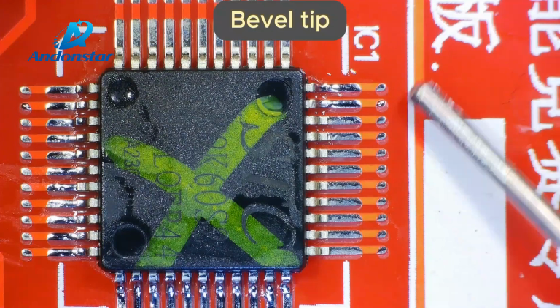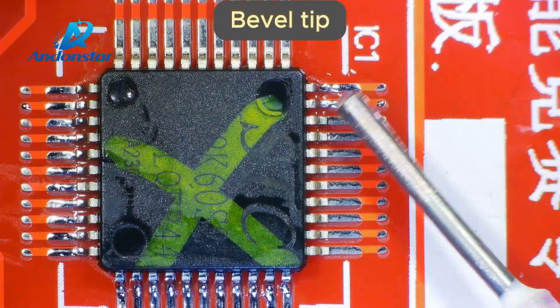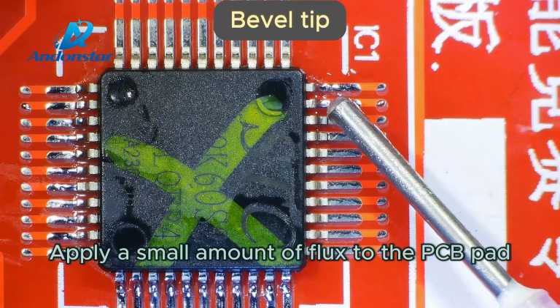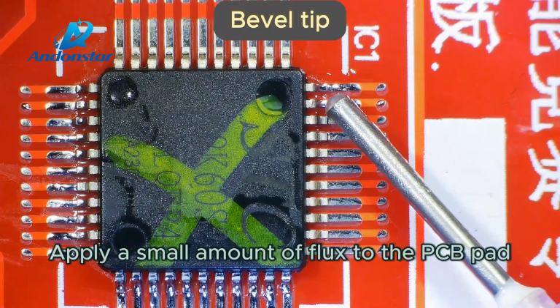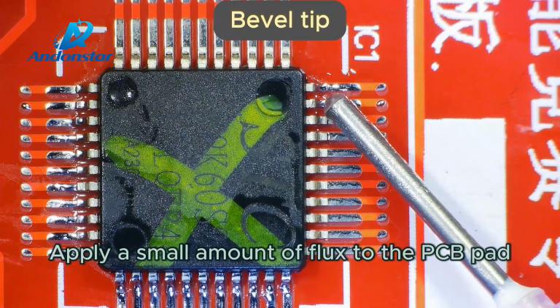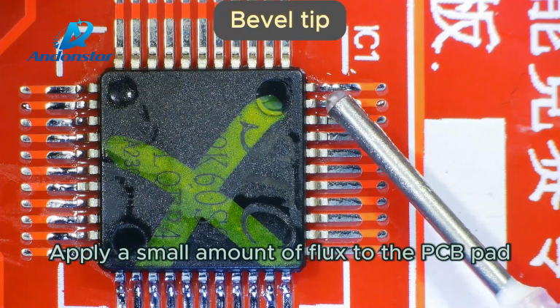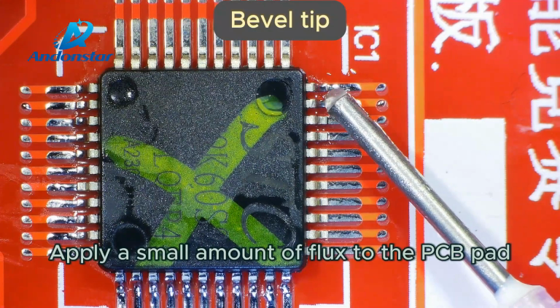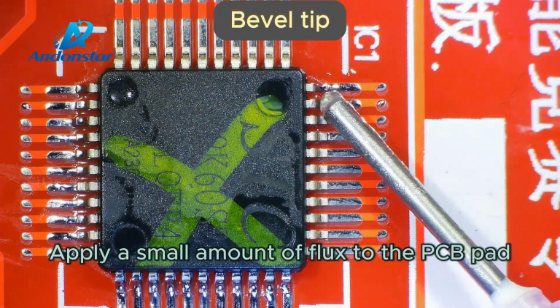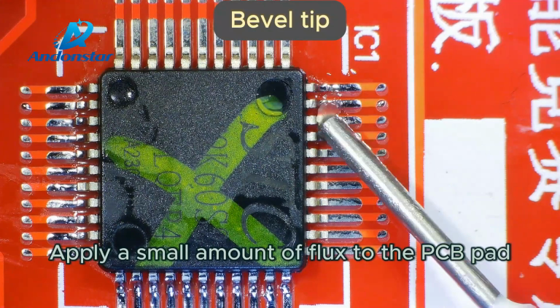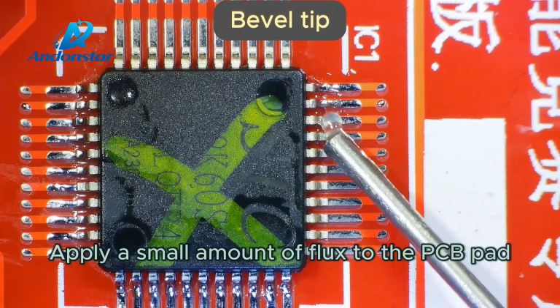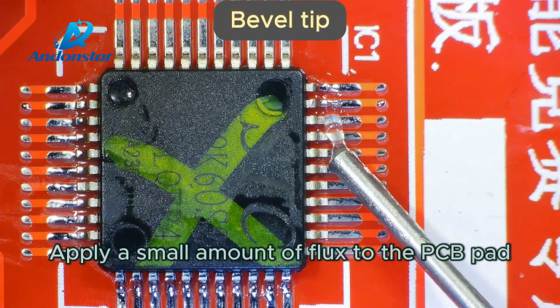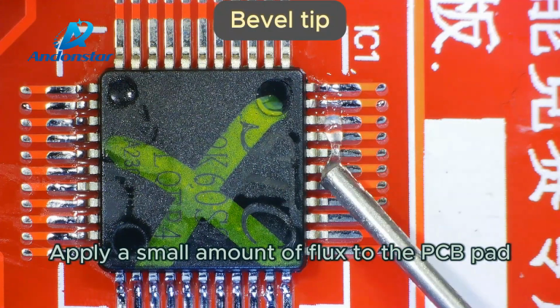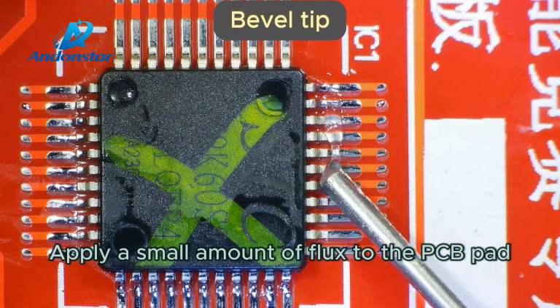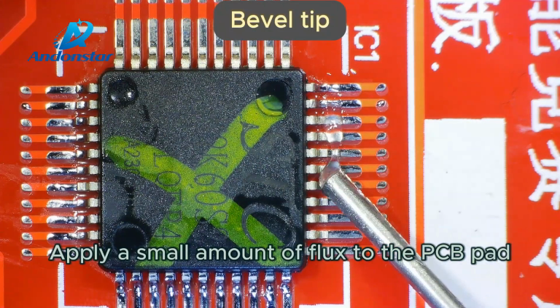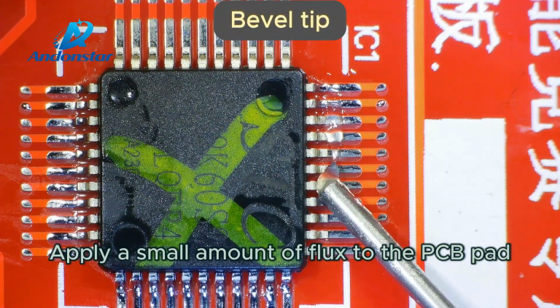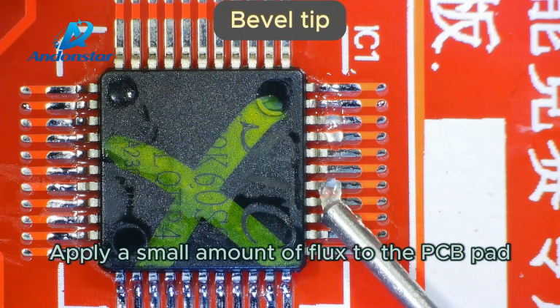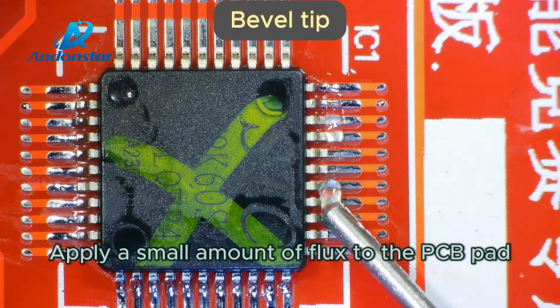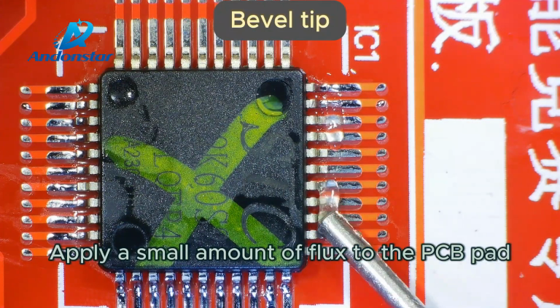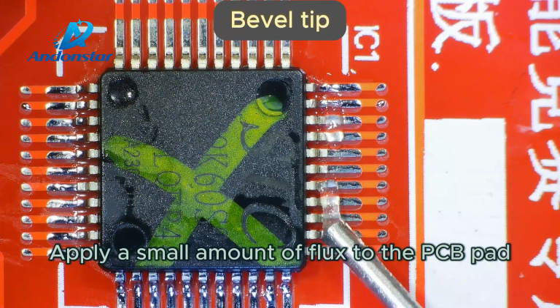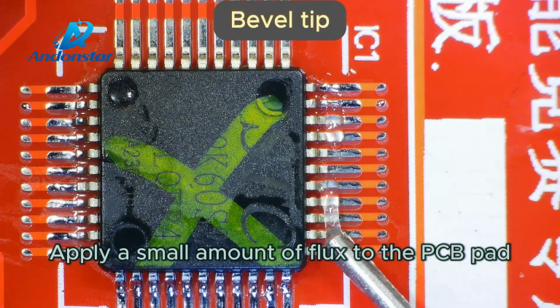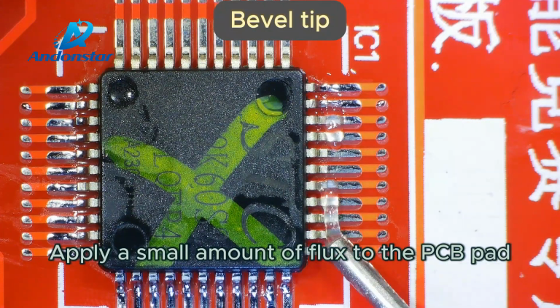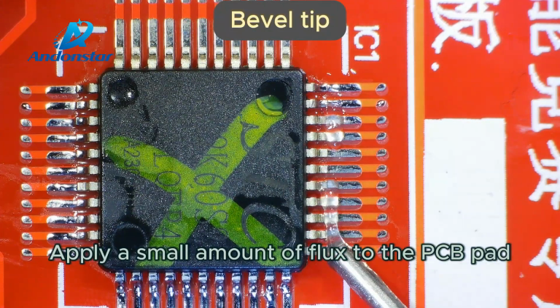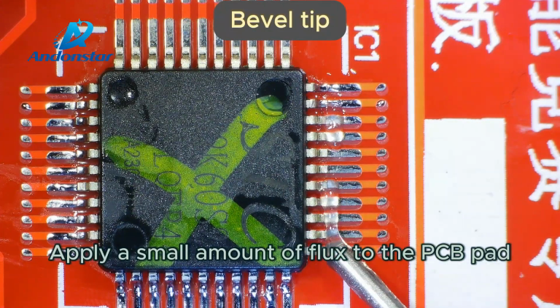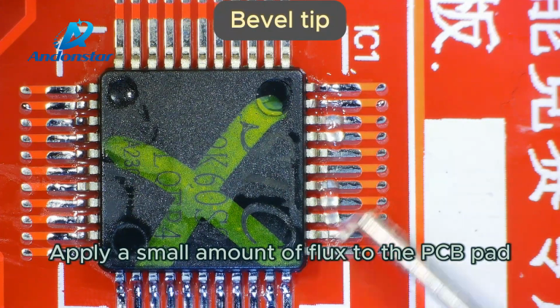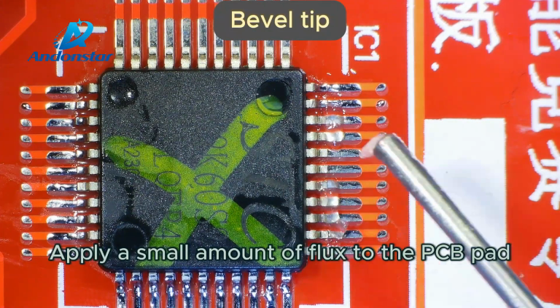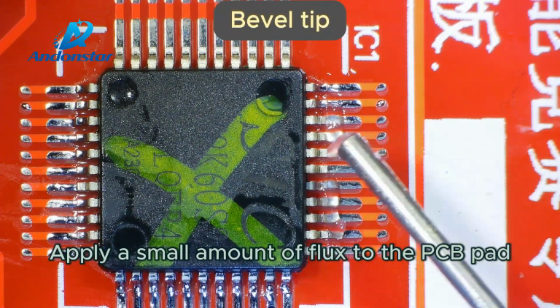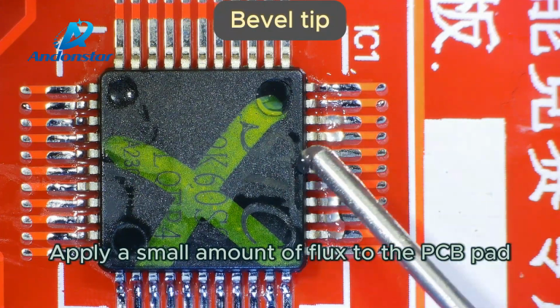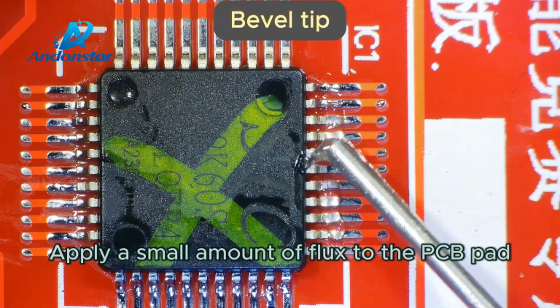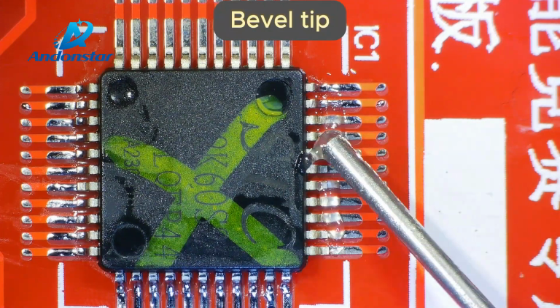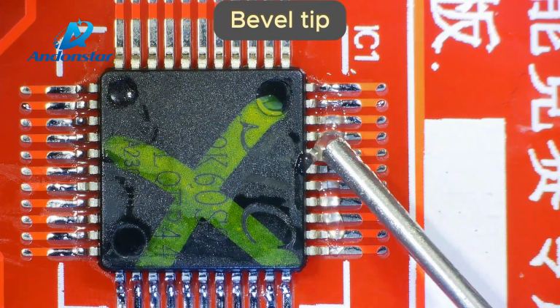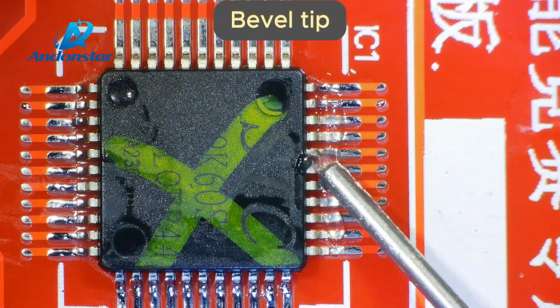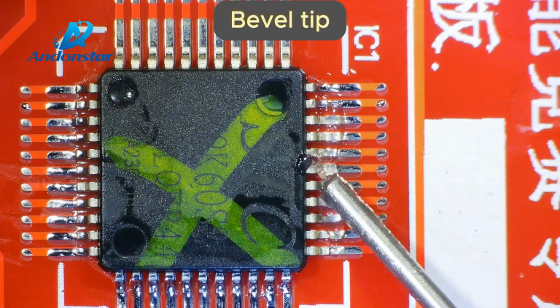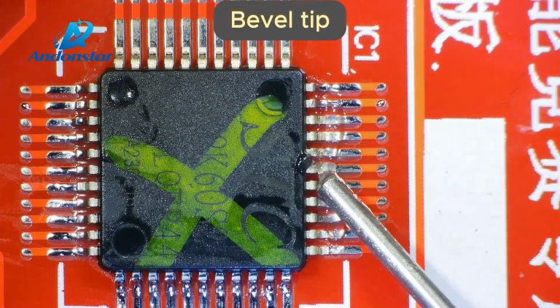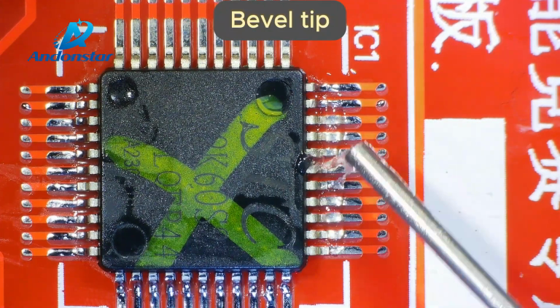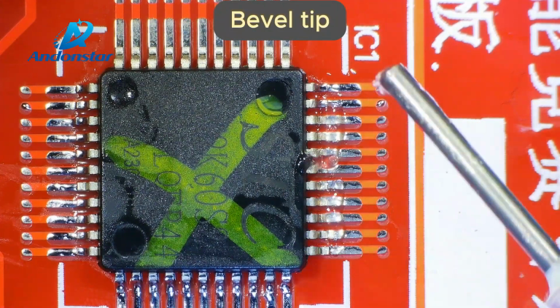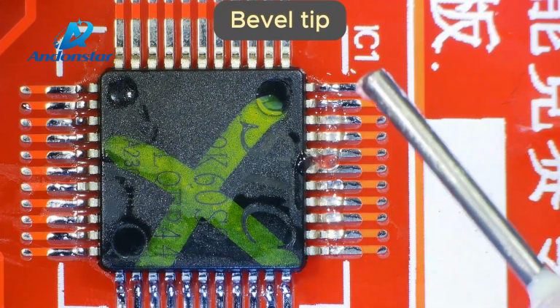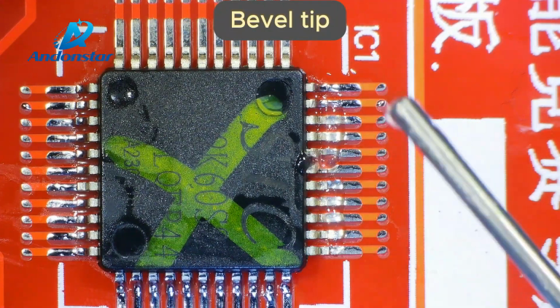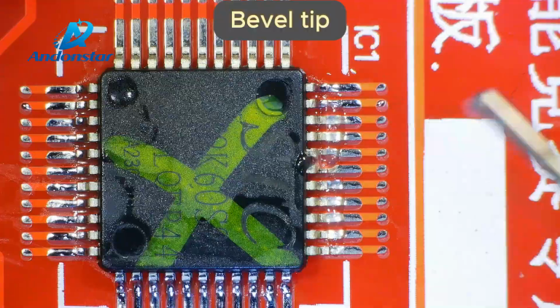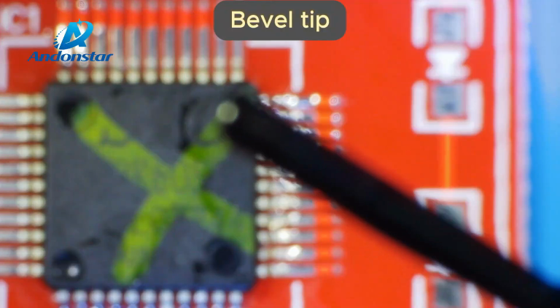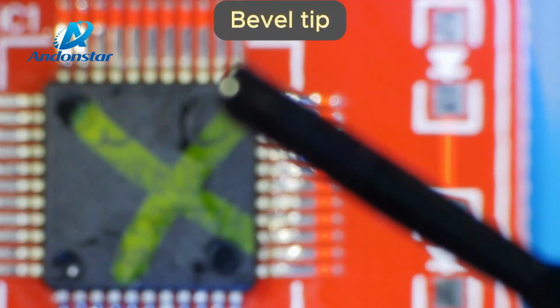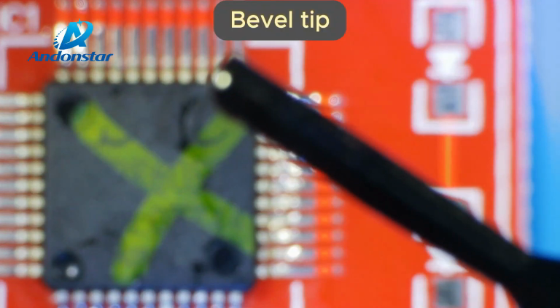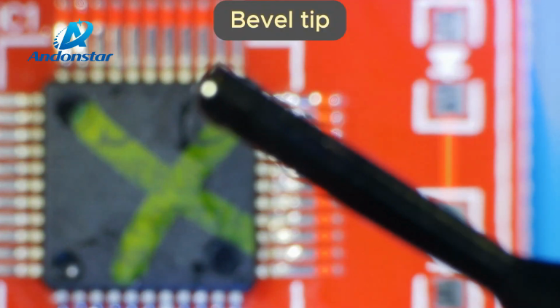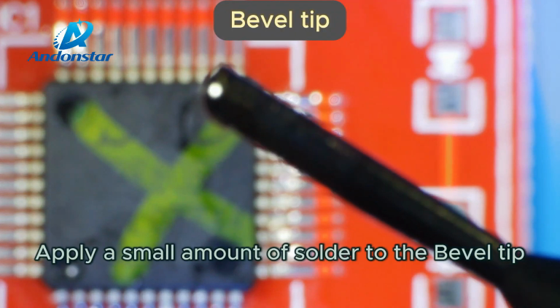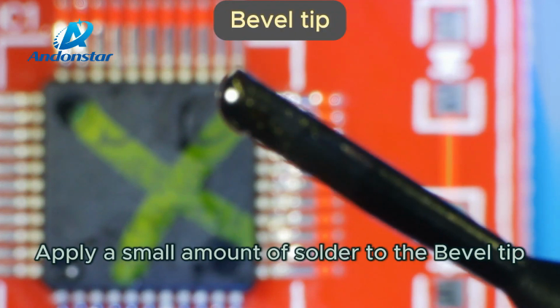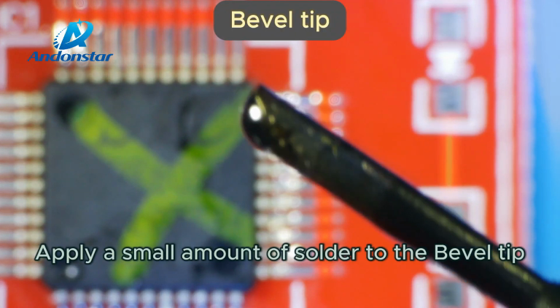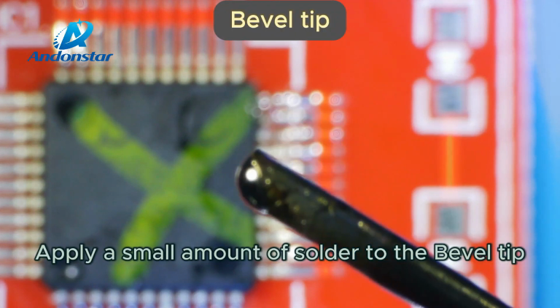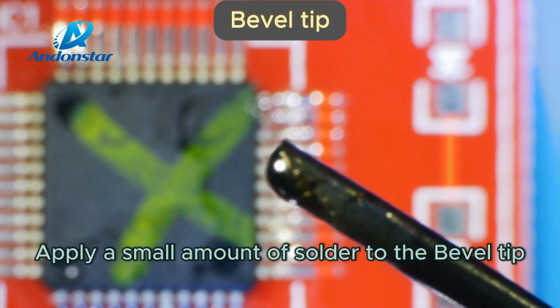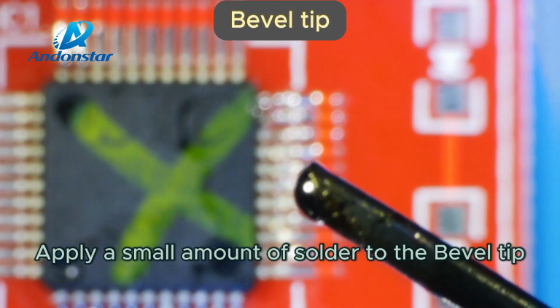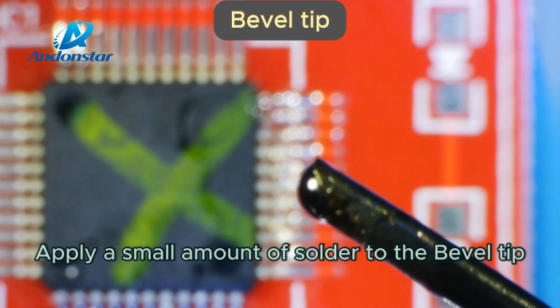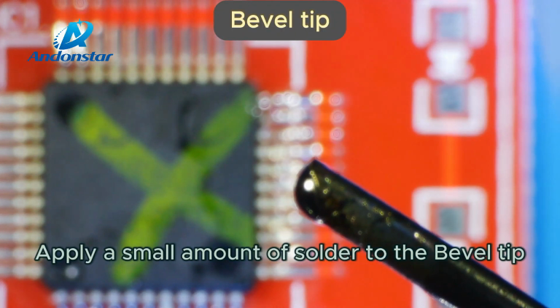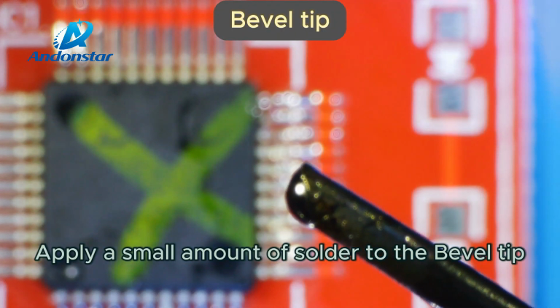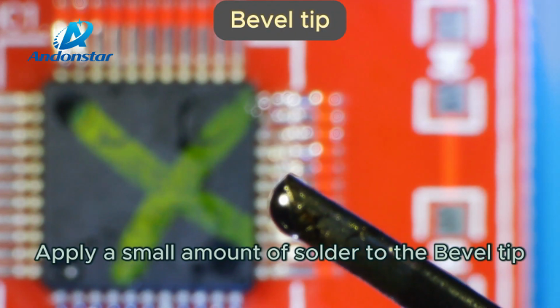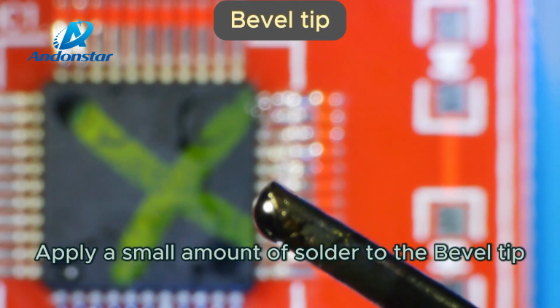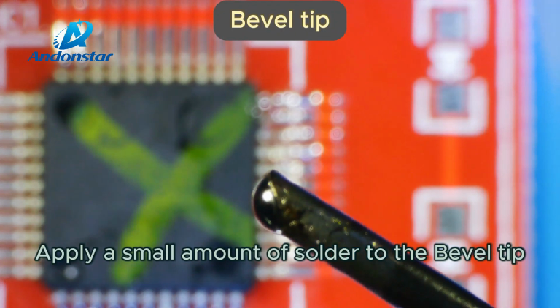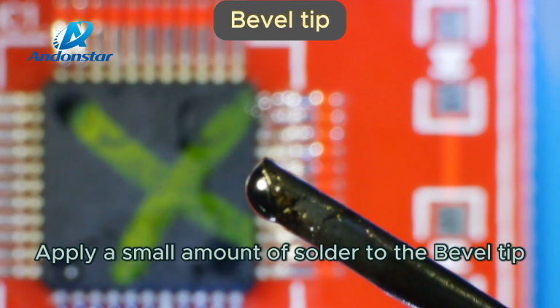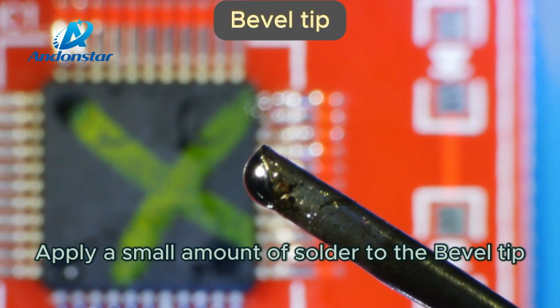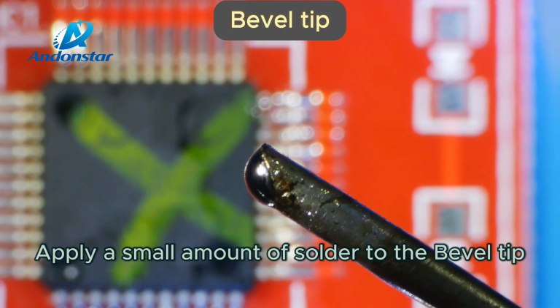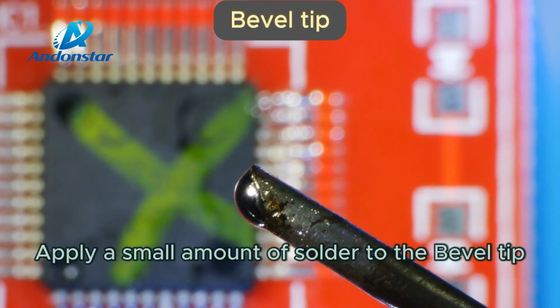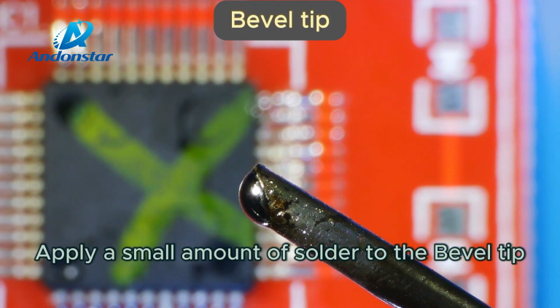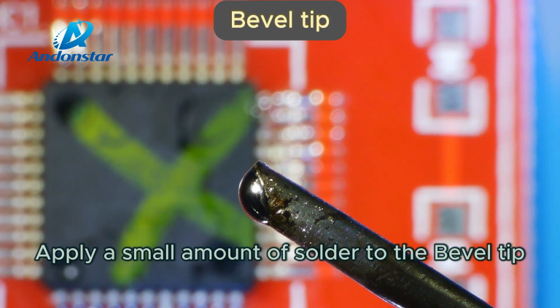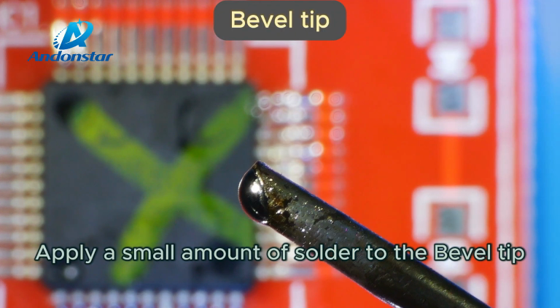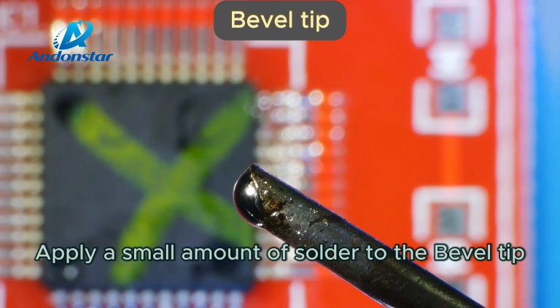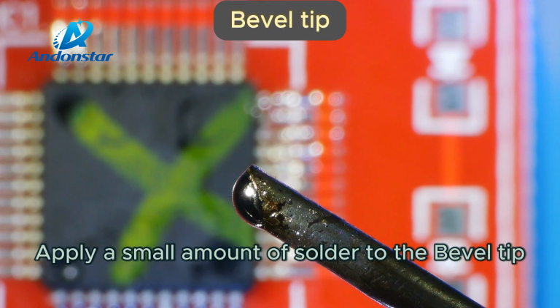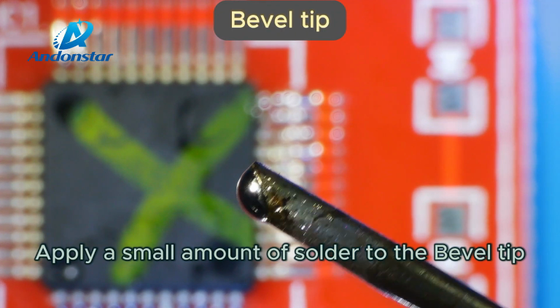Apply a small amount of flux to the PCB pad. Apply a small amount of solder to the bevel tip.